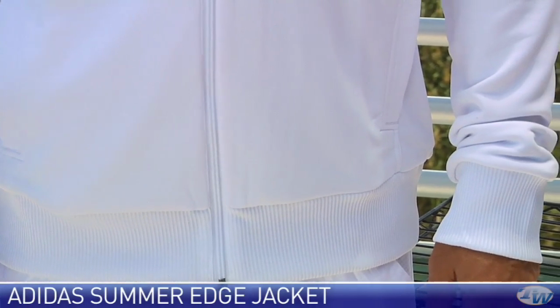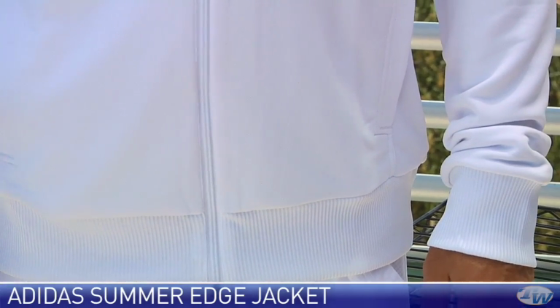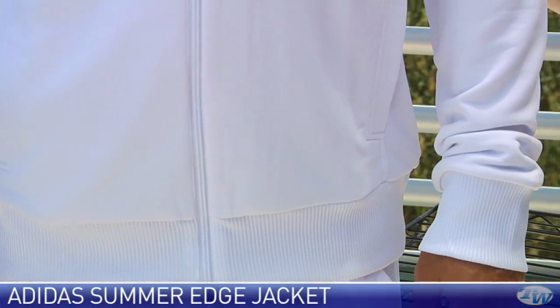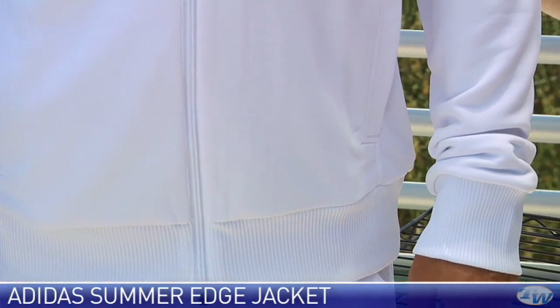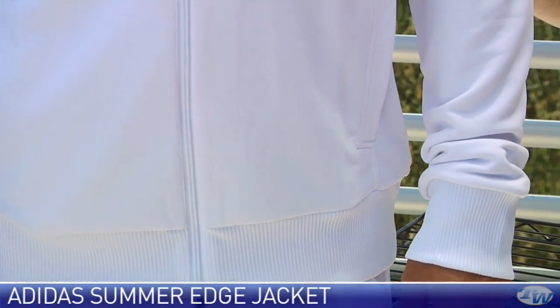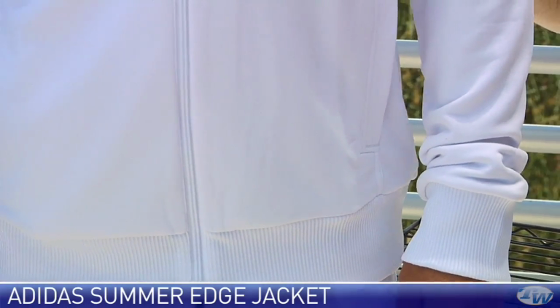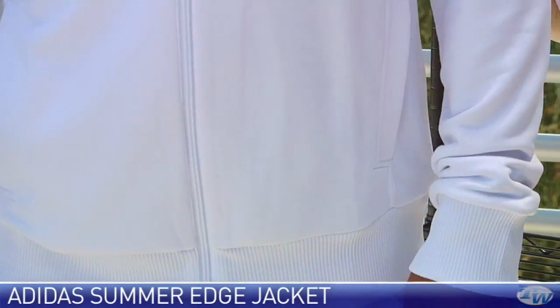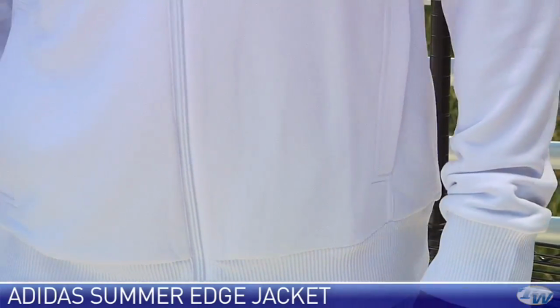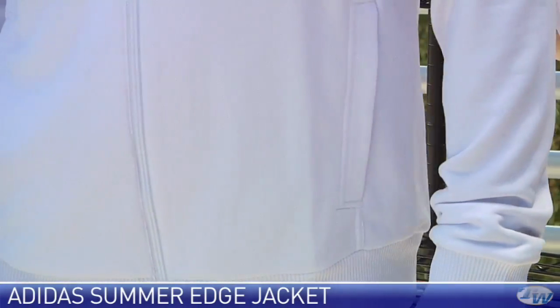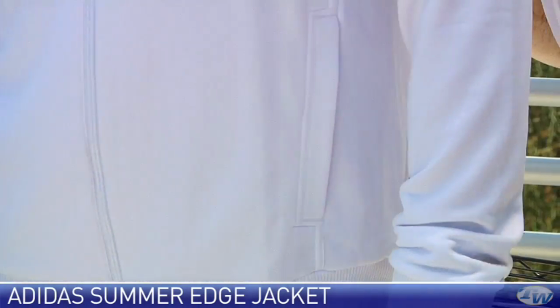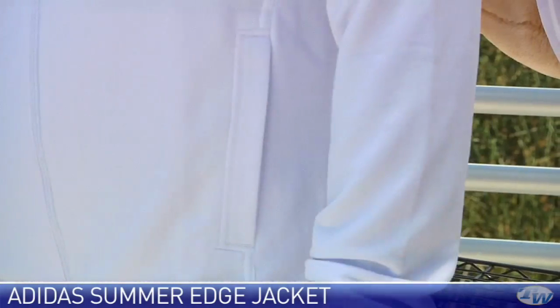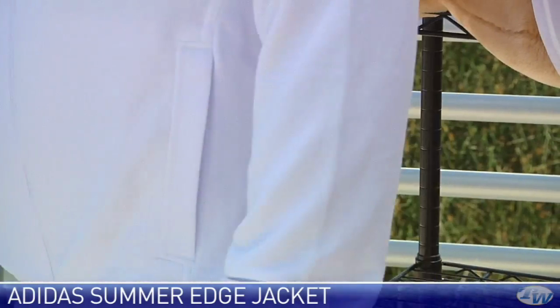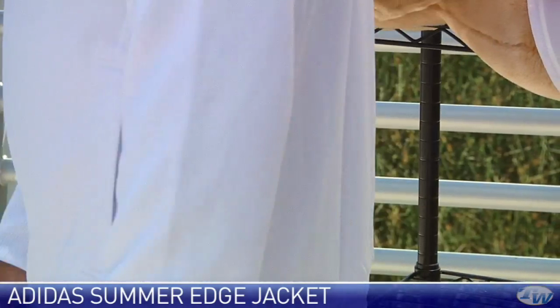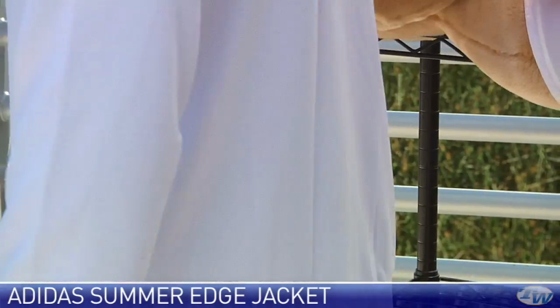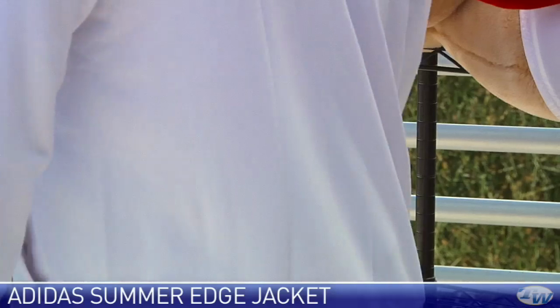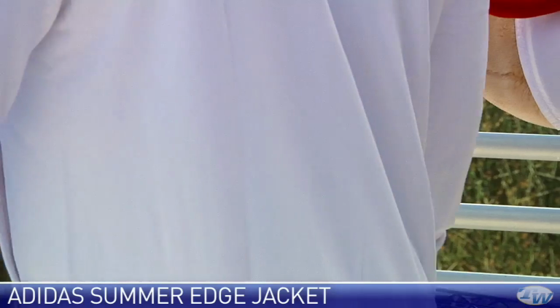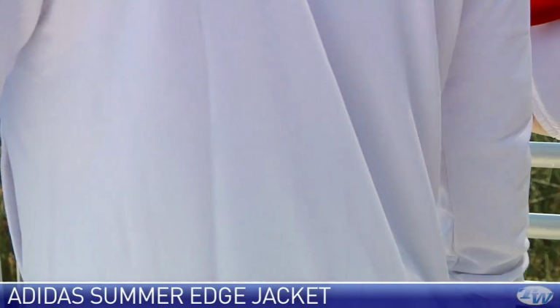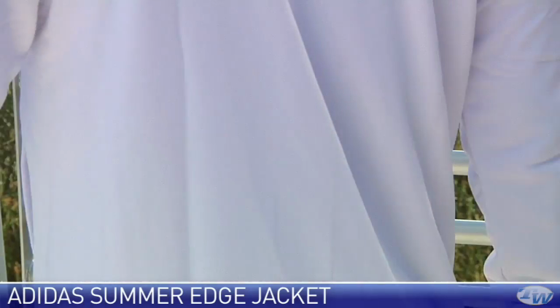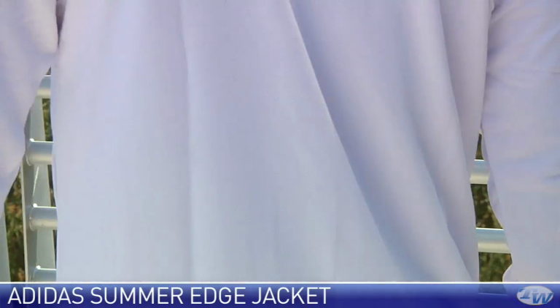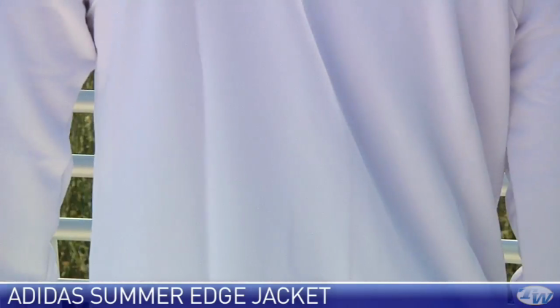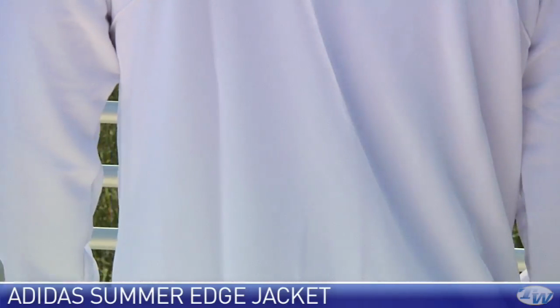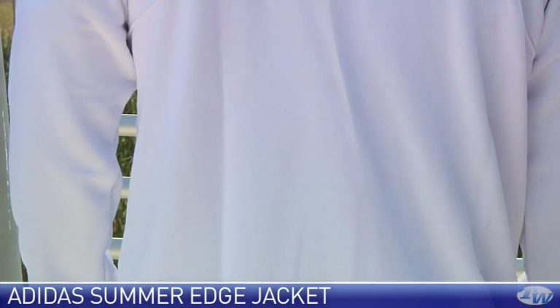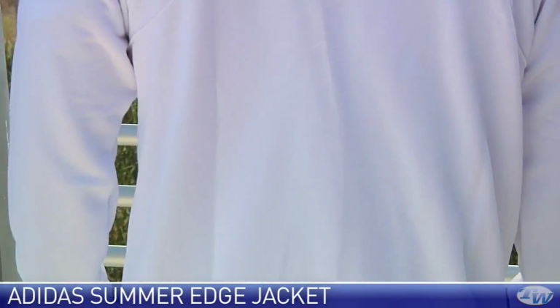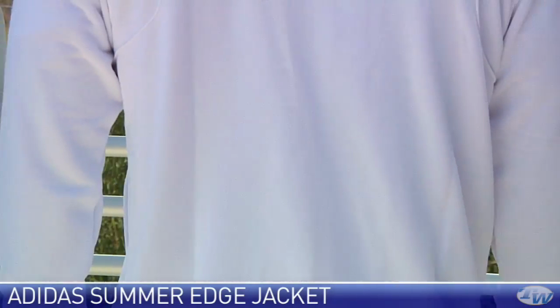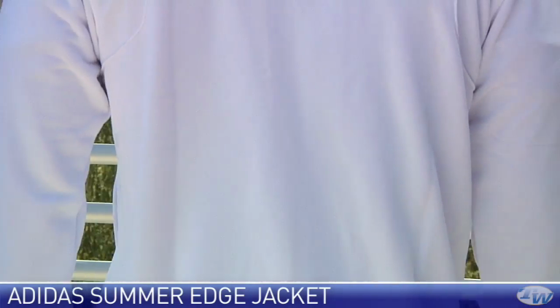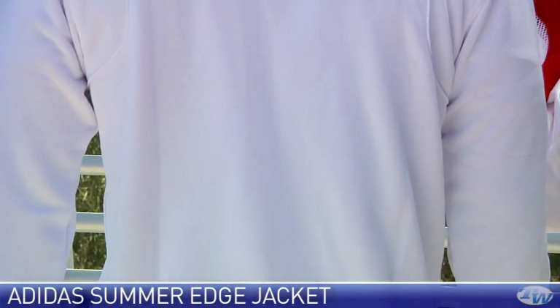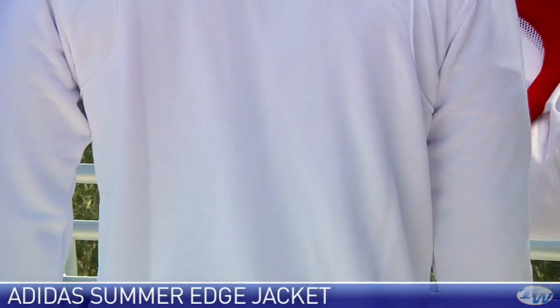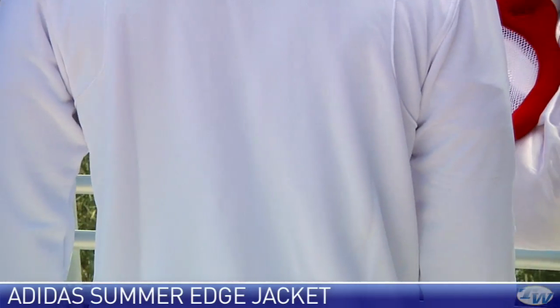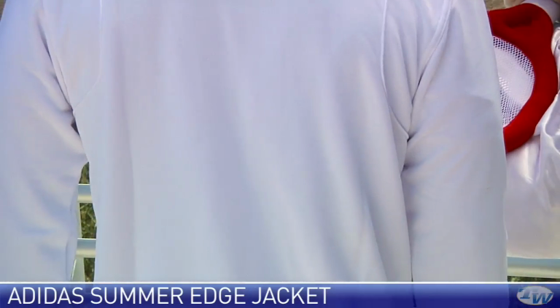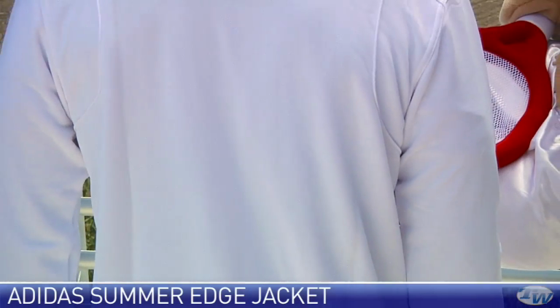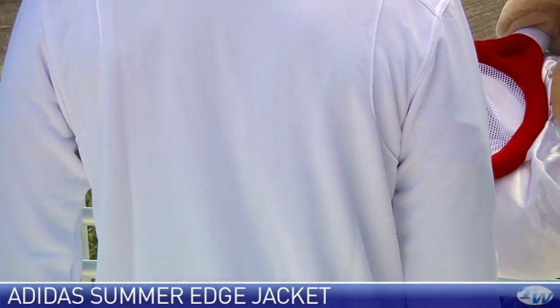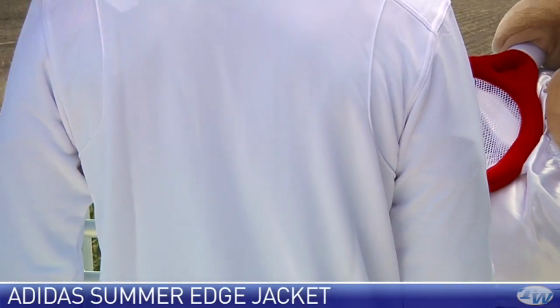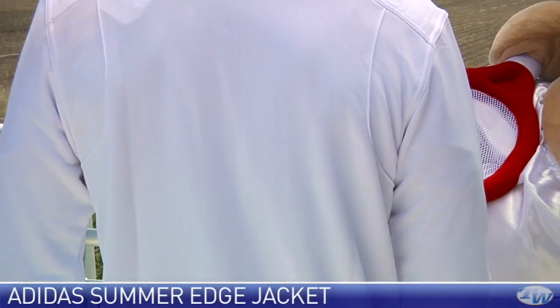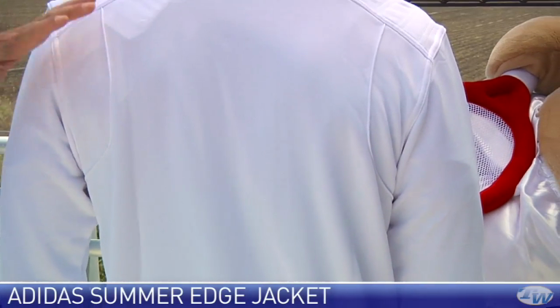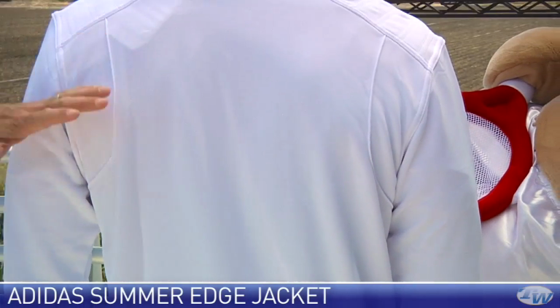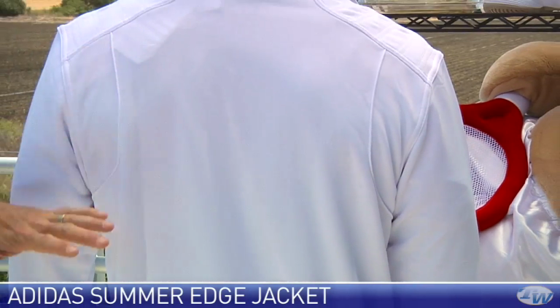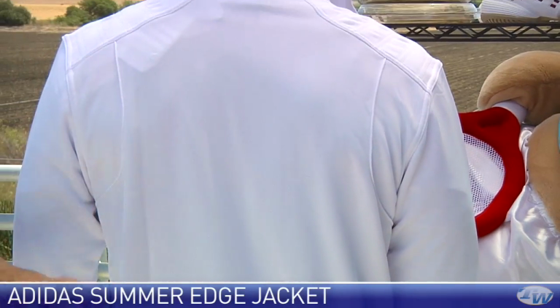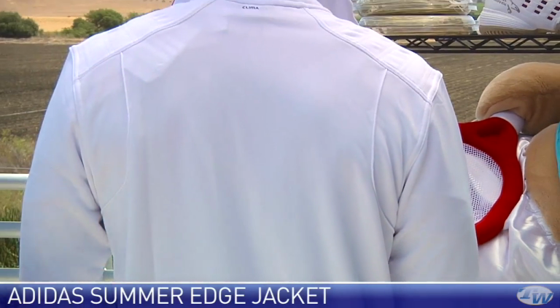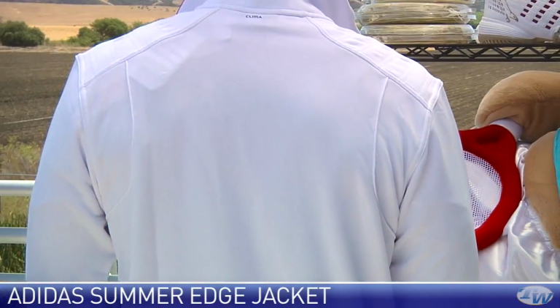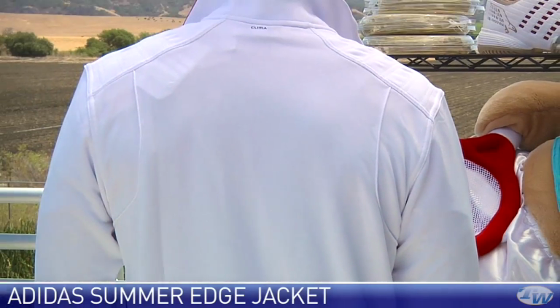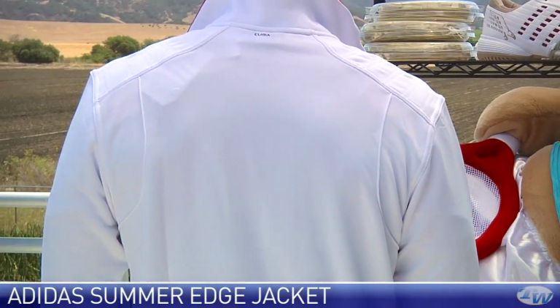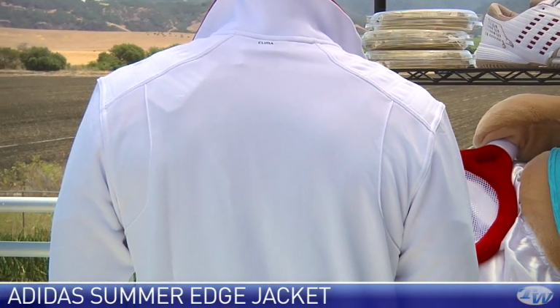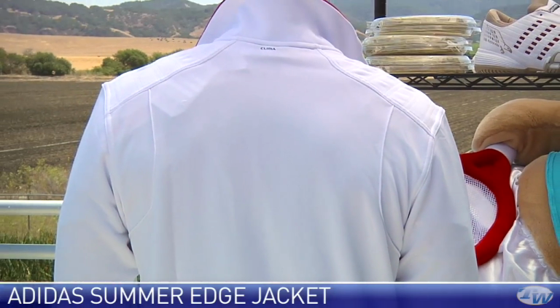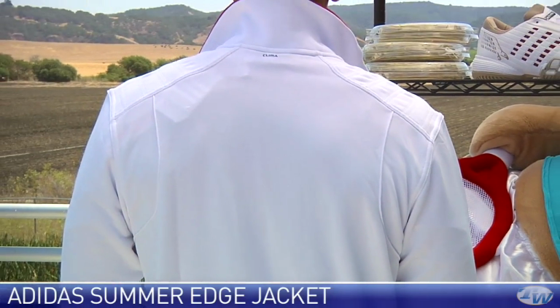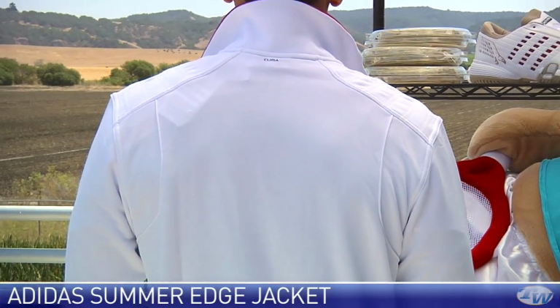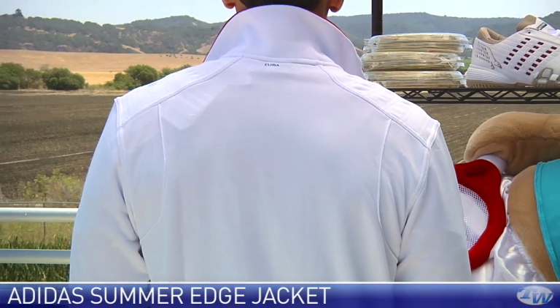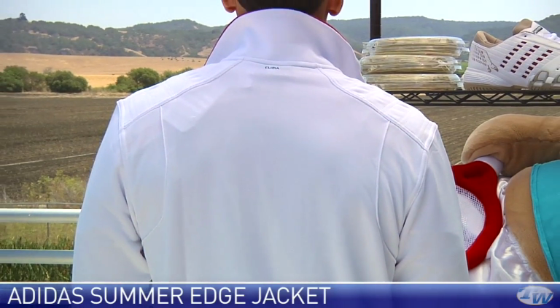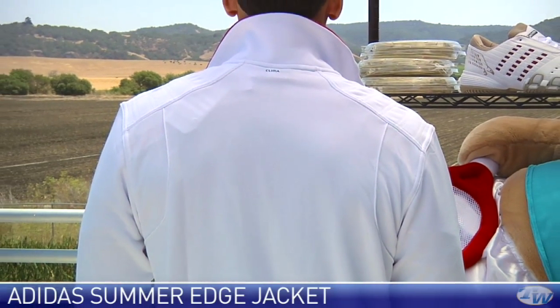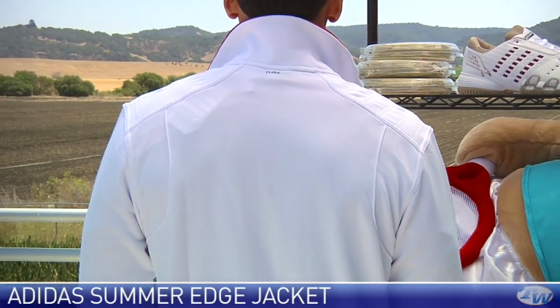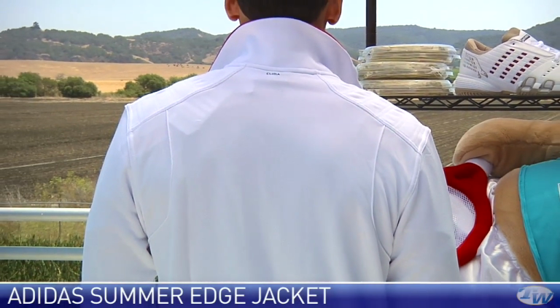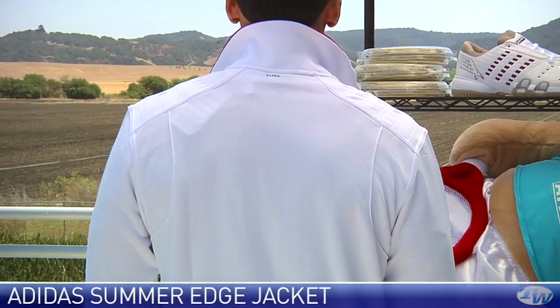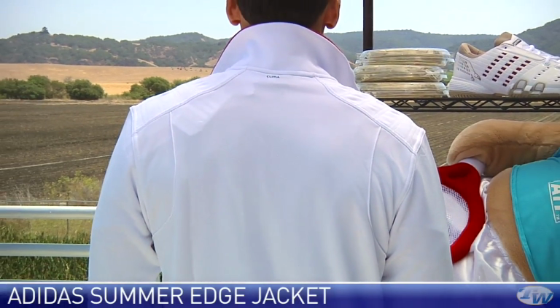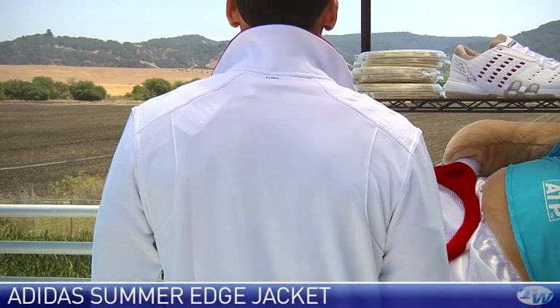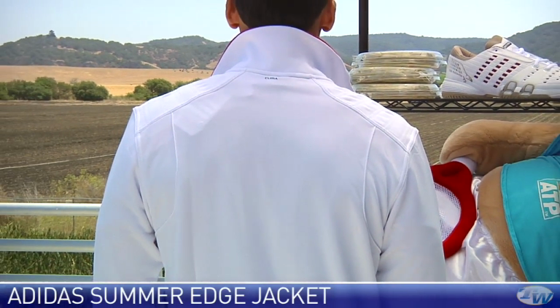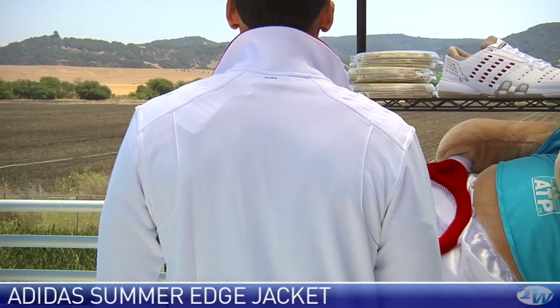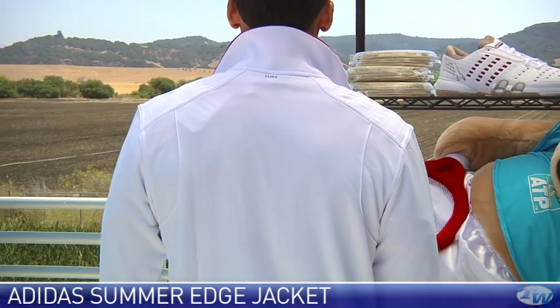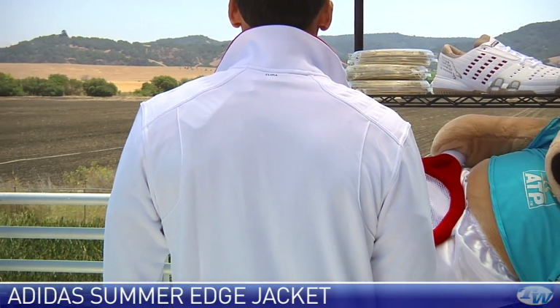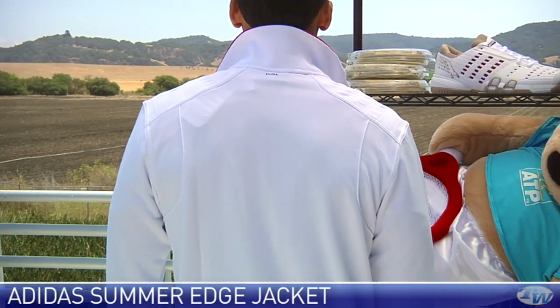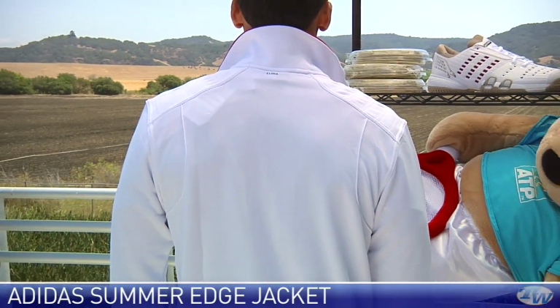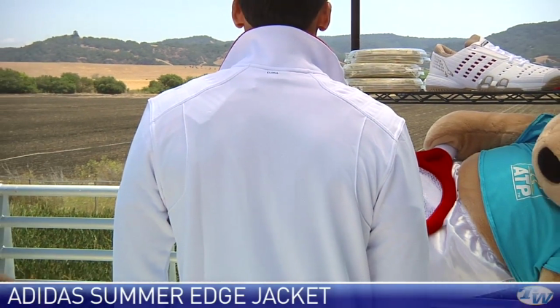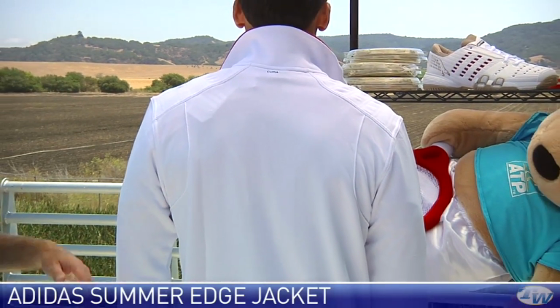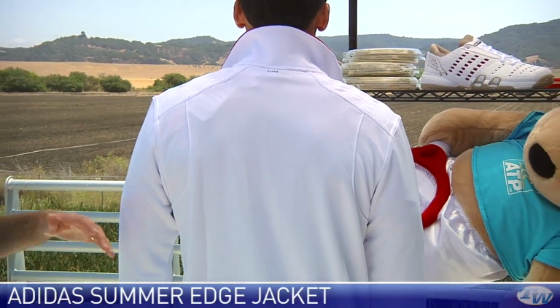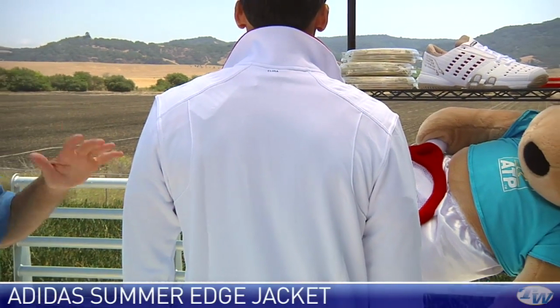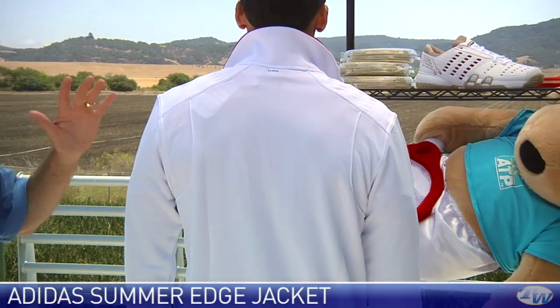Go ahead and turn around for us, Spencer. We'll have a quick look up the back of the jacket. And as you can see, it's just a really nice, clean, classic look. Really nice tennis jacket.